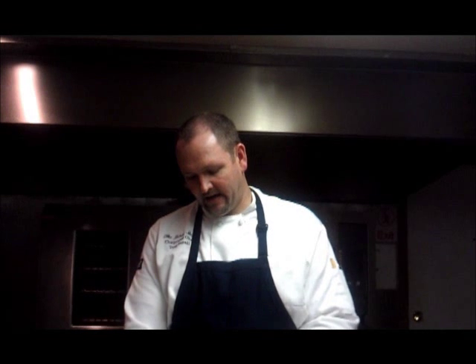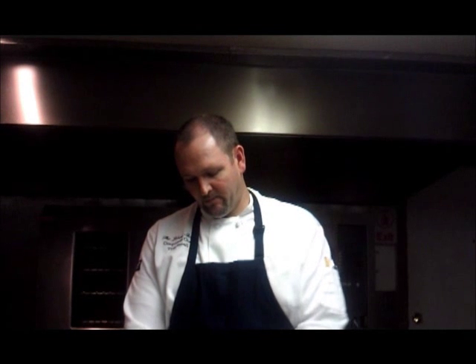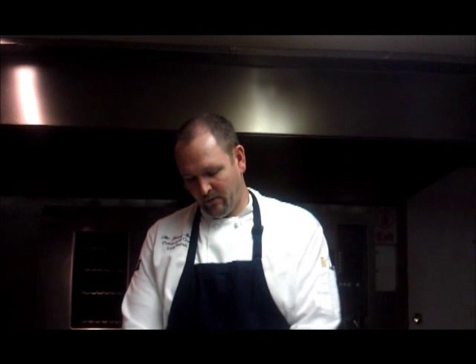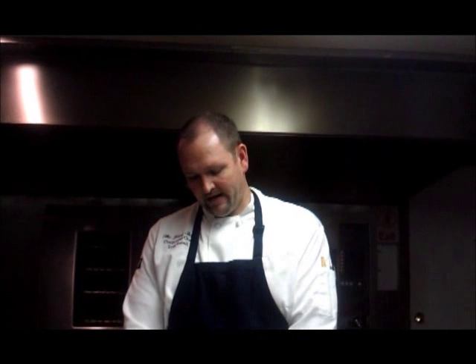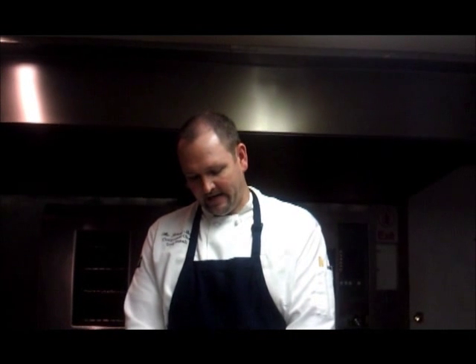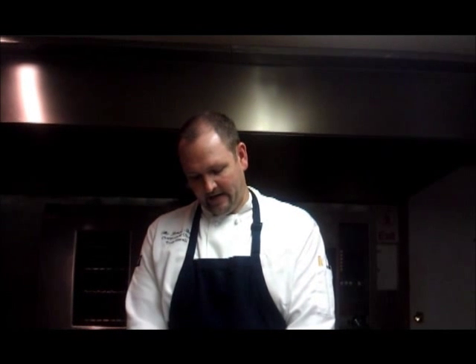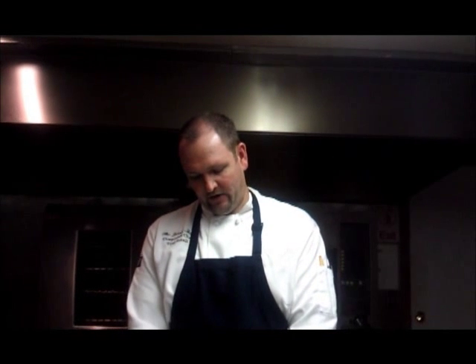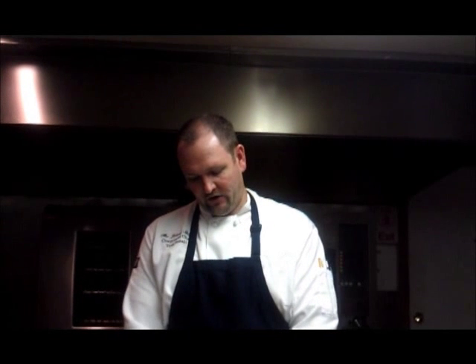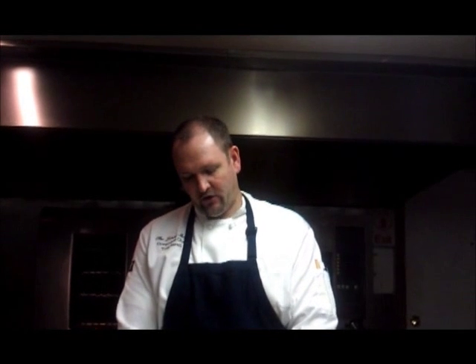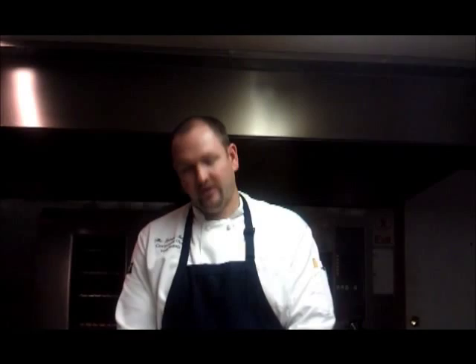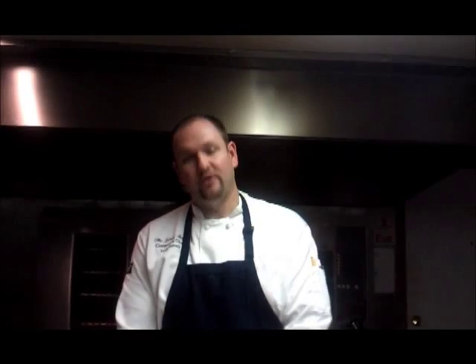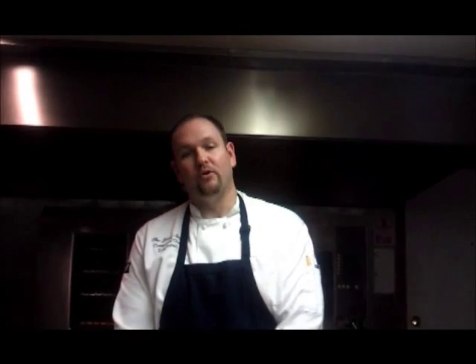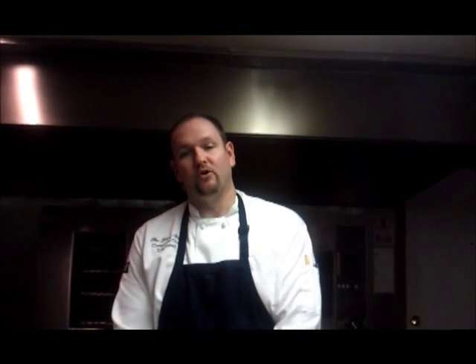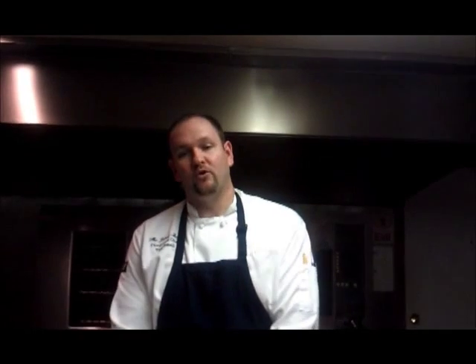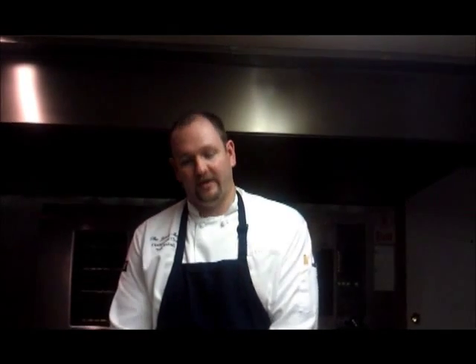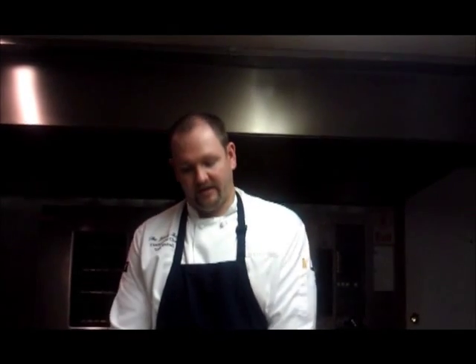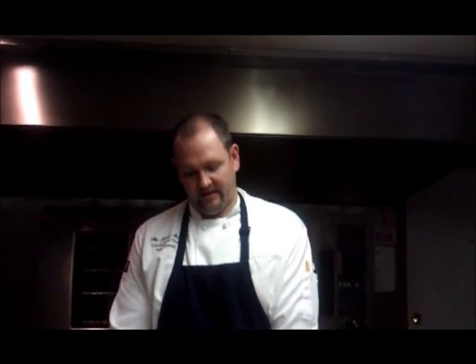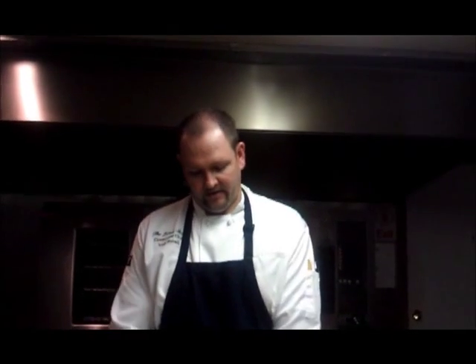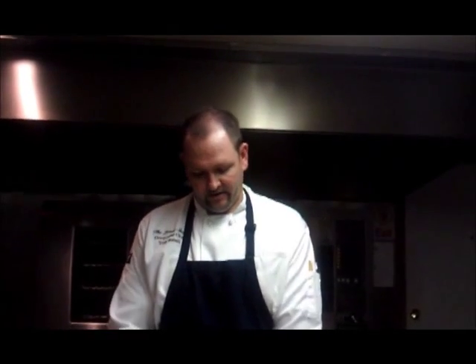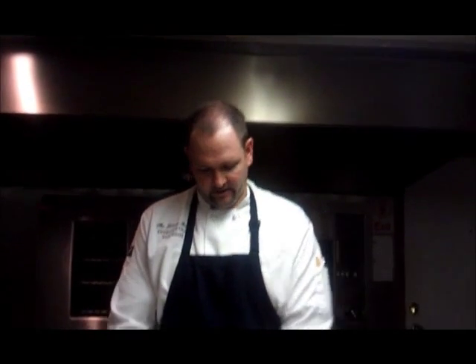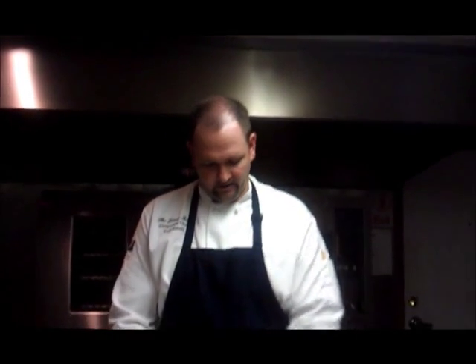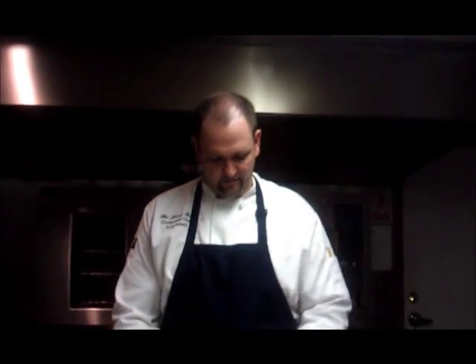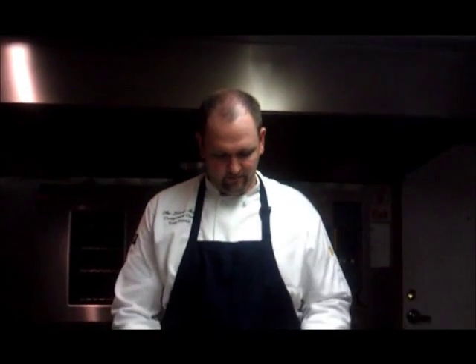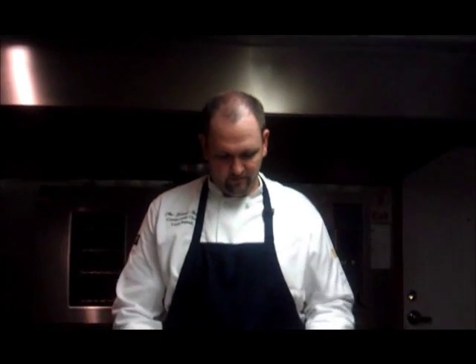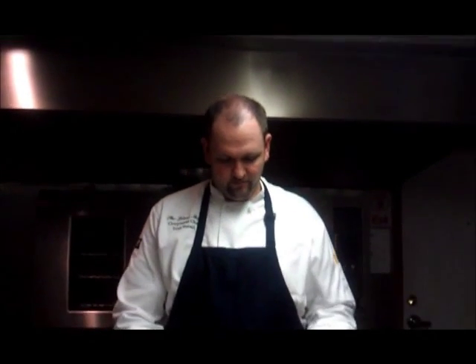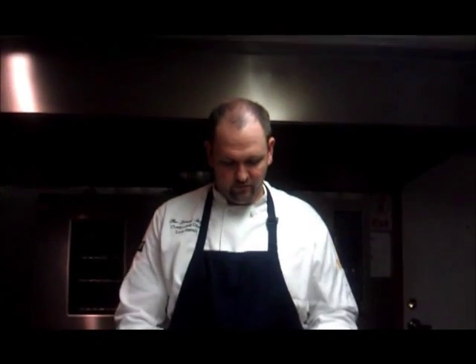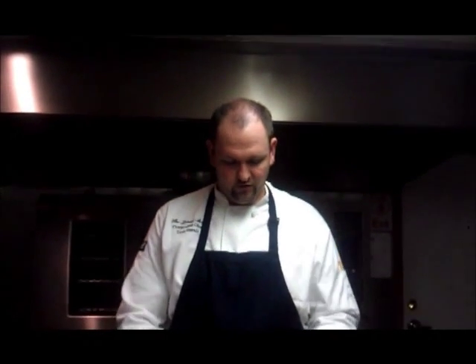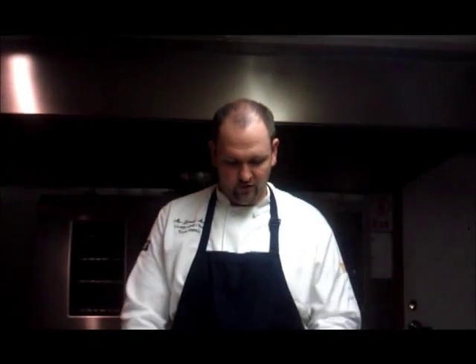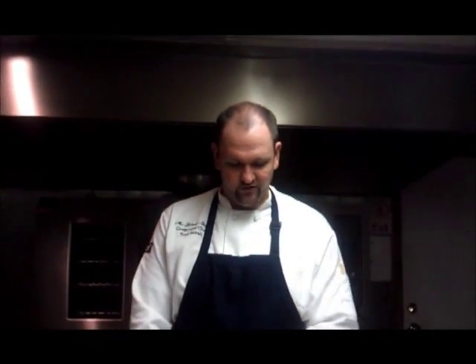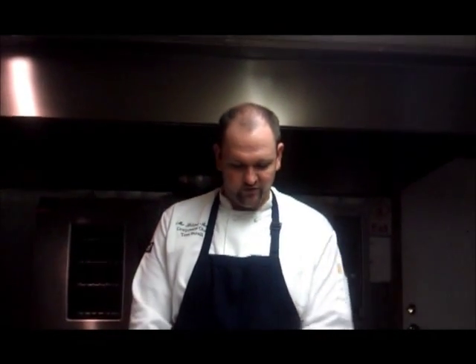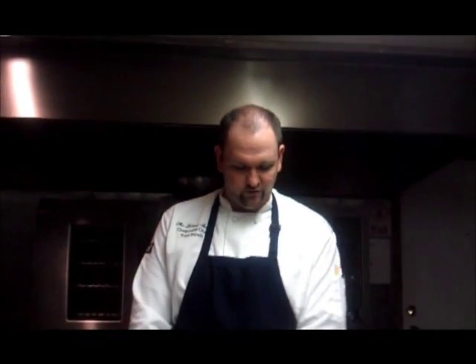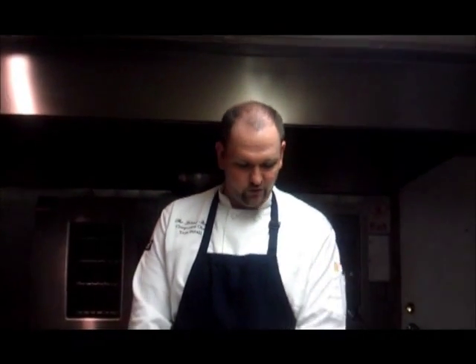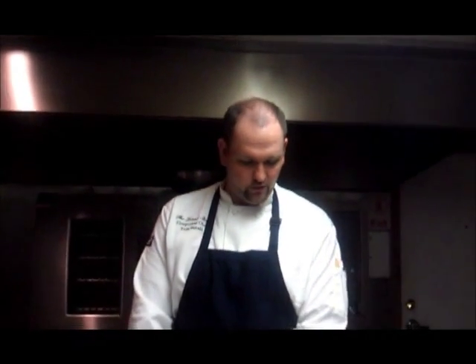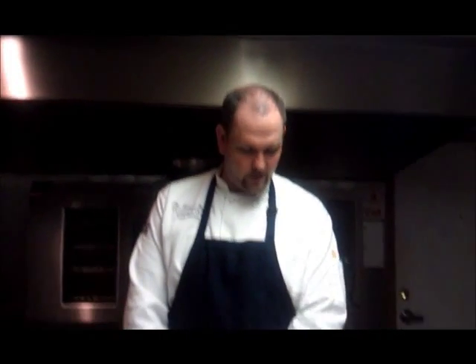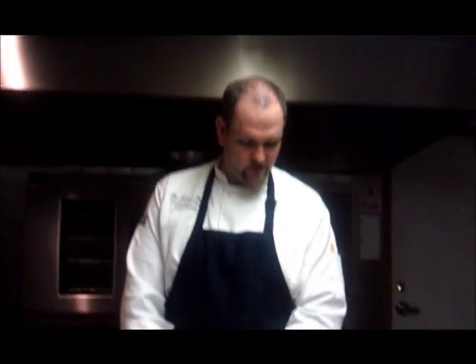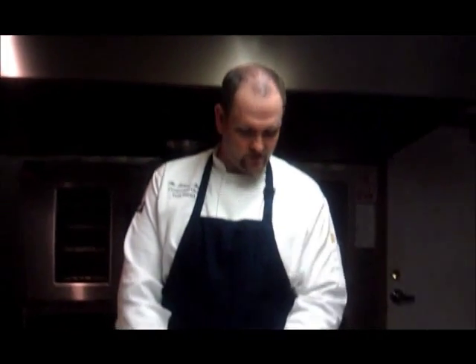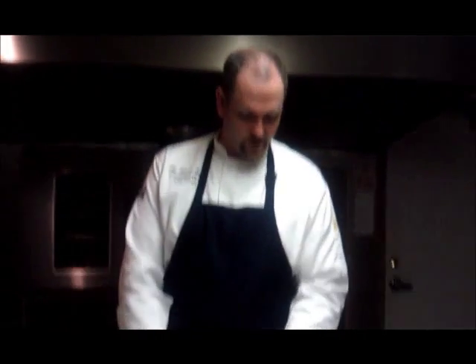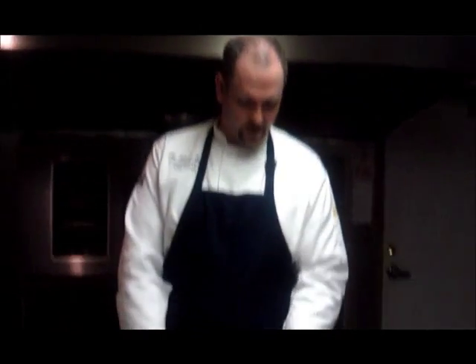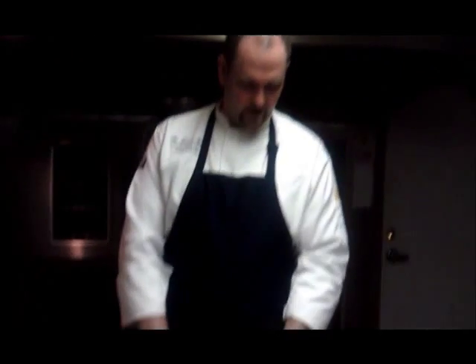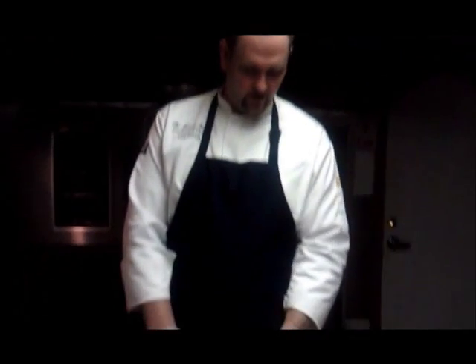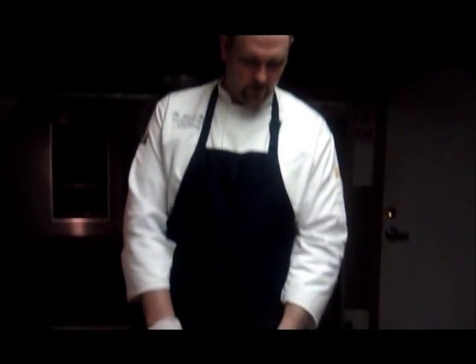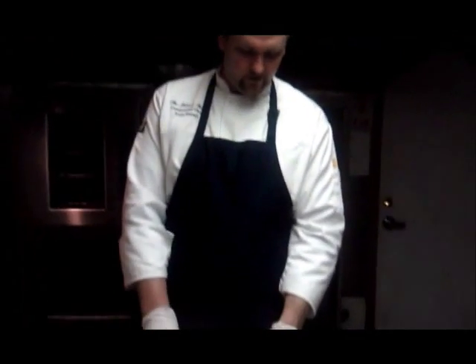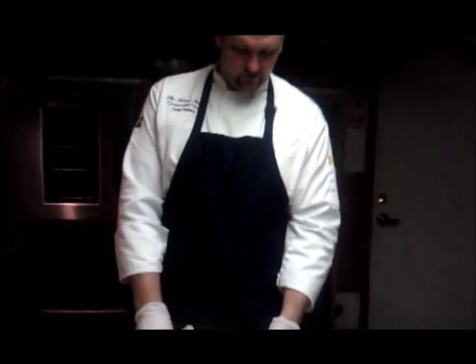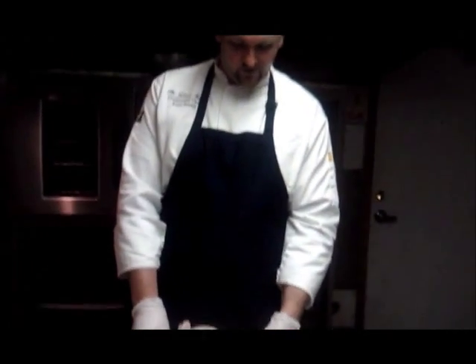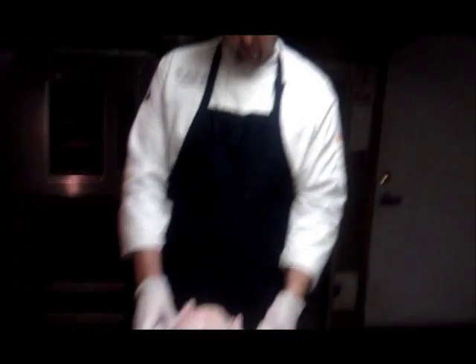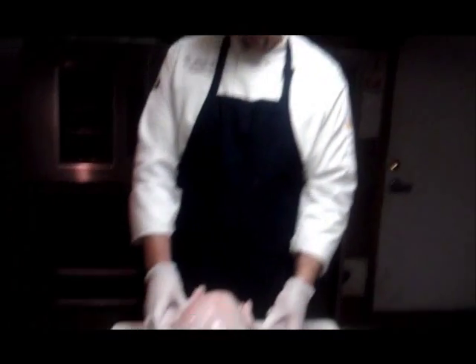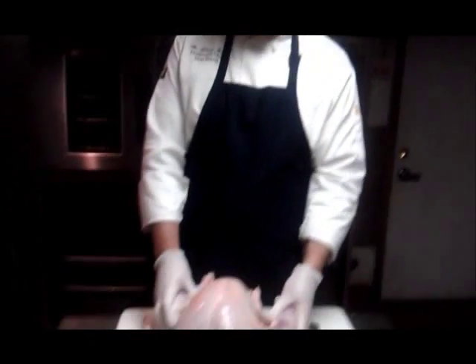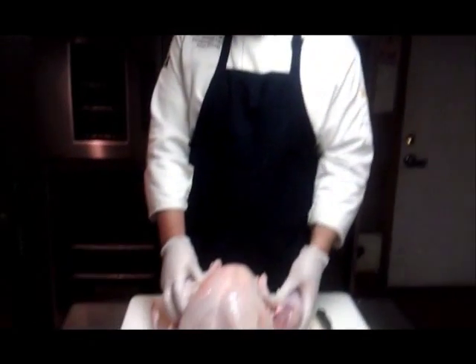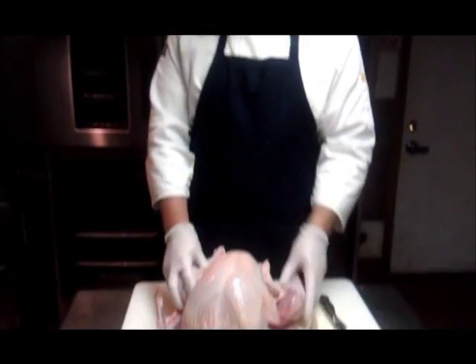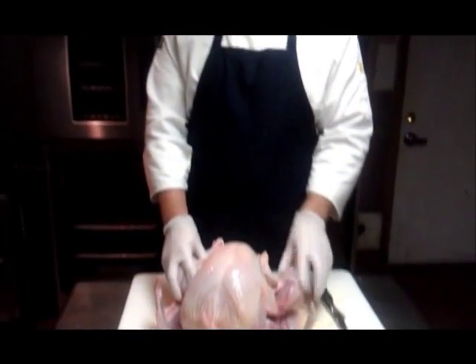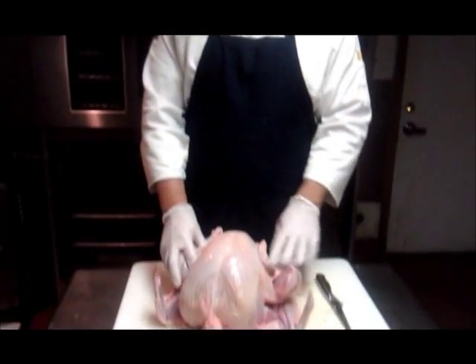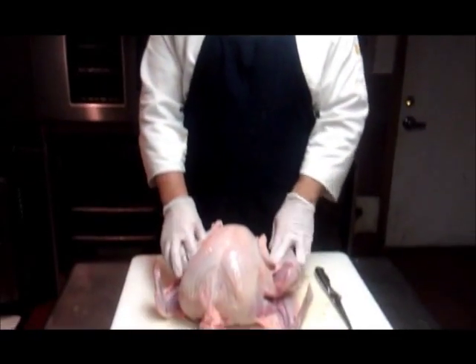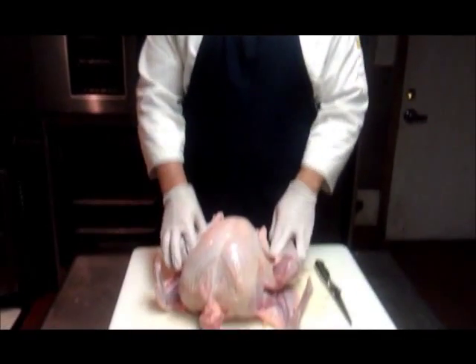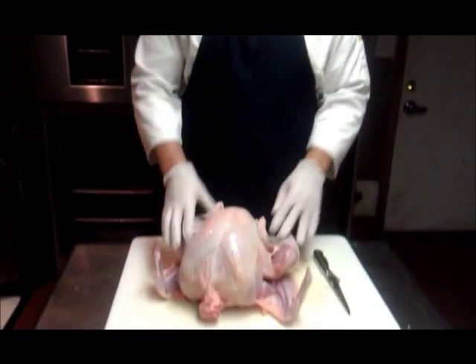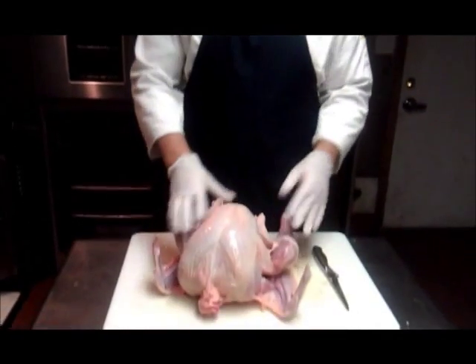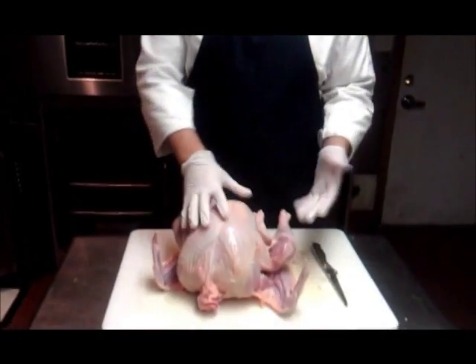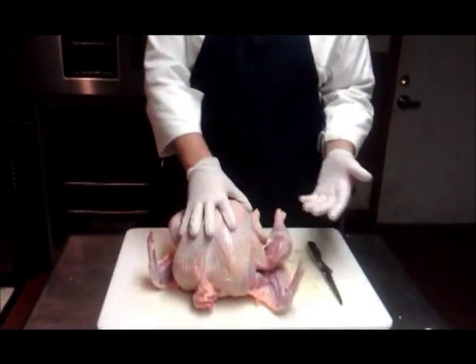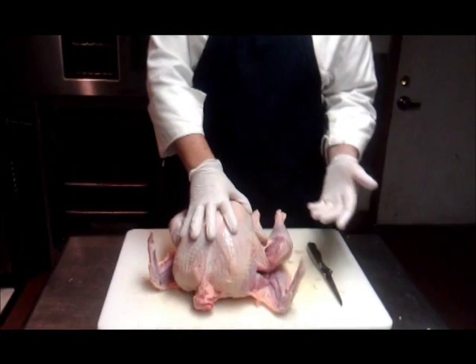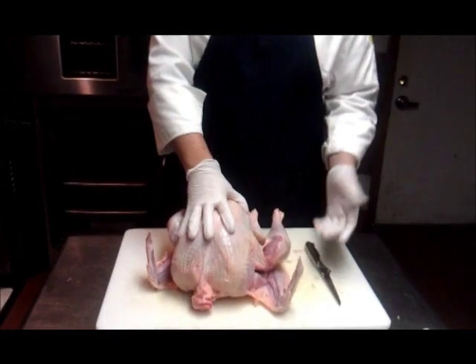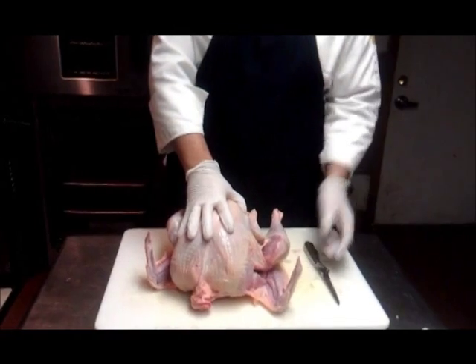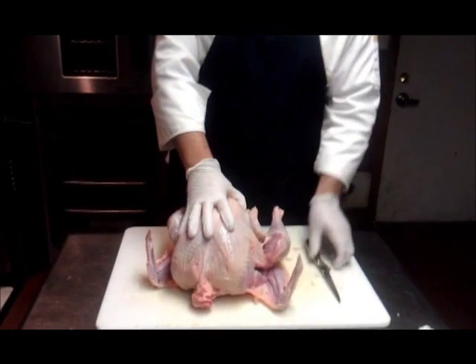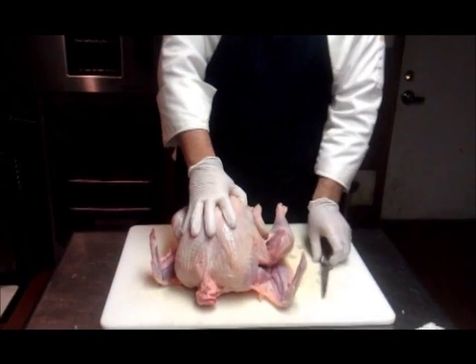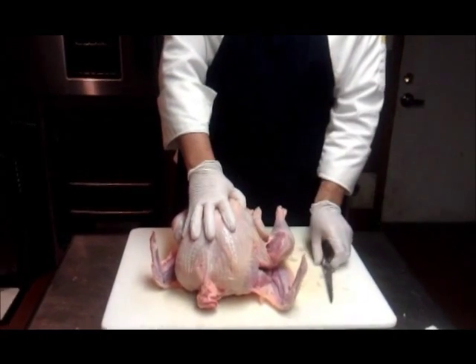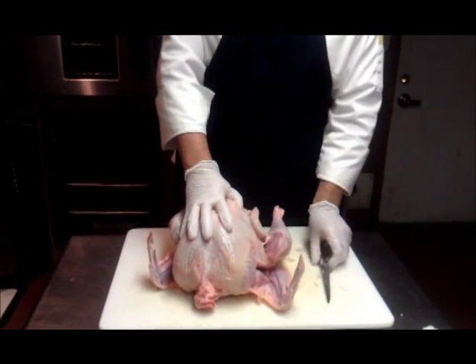I'm going to break down a turkey real quick. This is a free range heritage breed turkey, it's about 14 pounds.